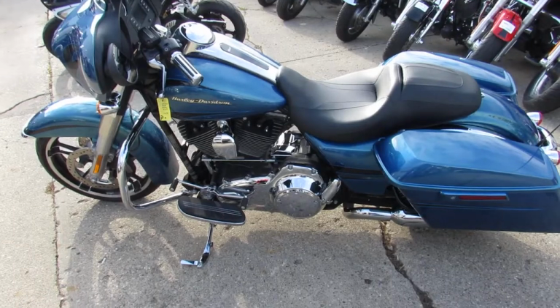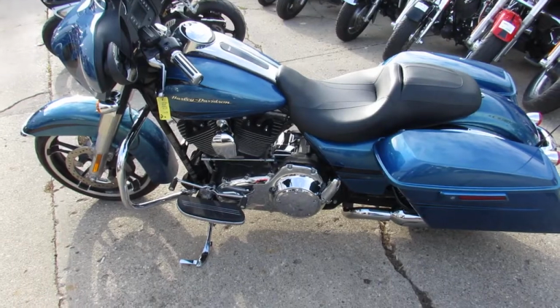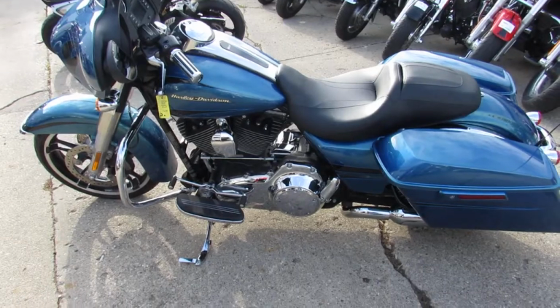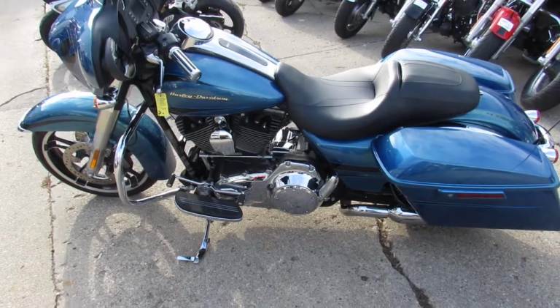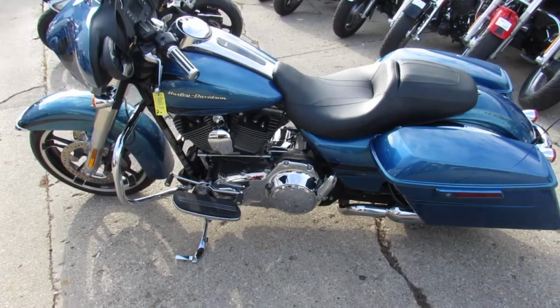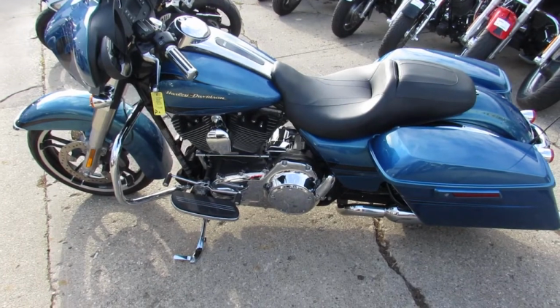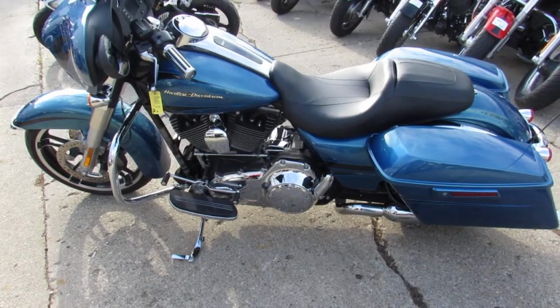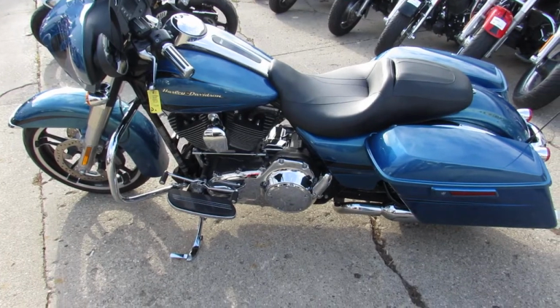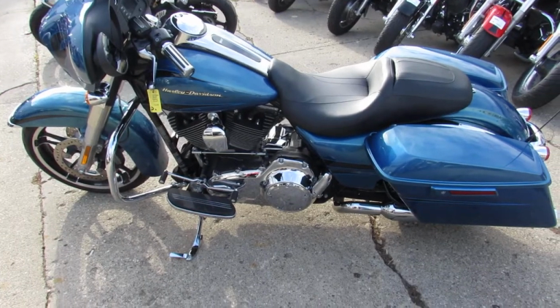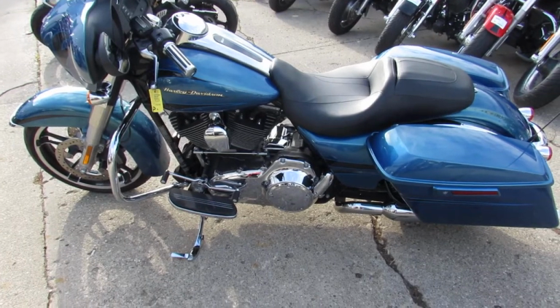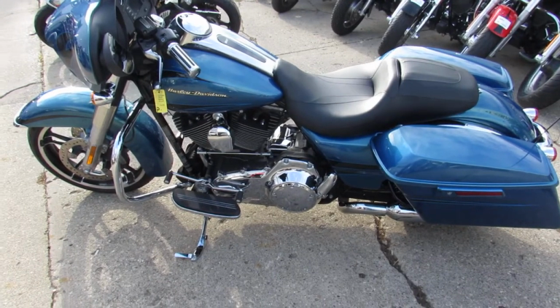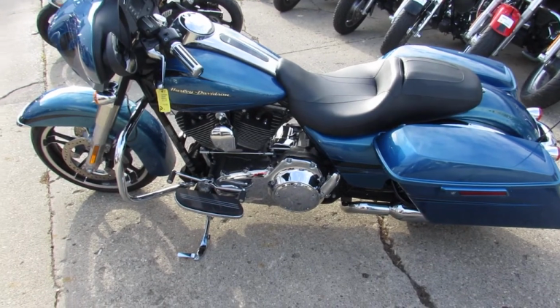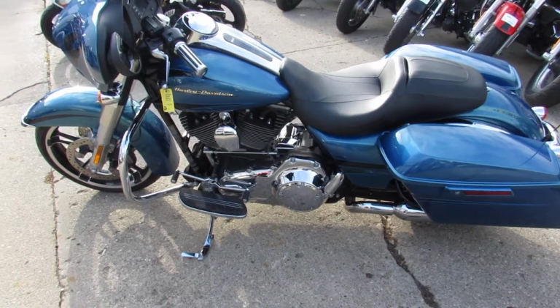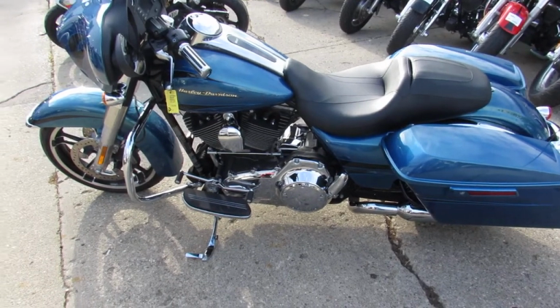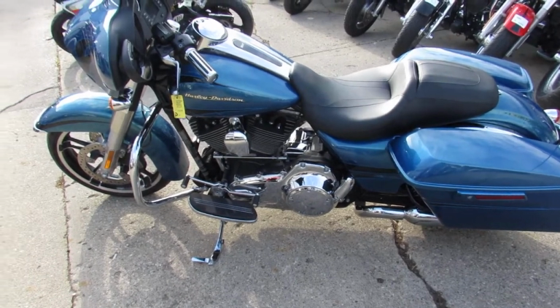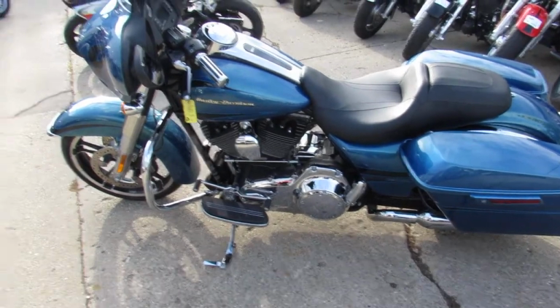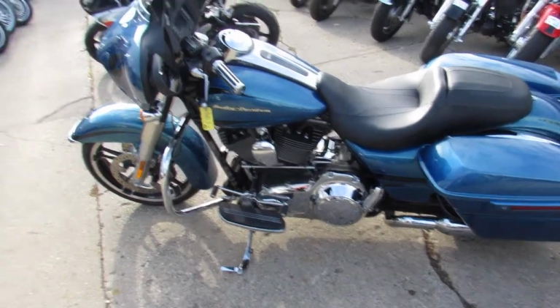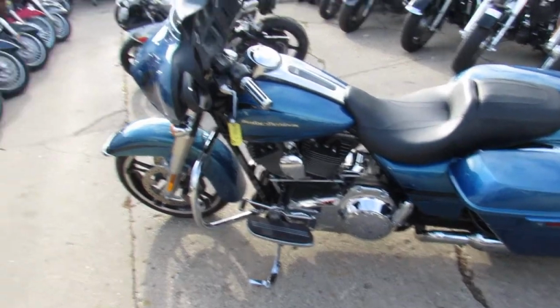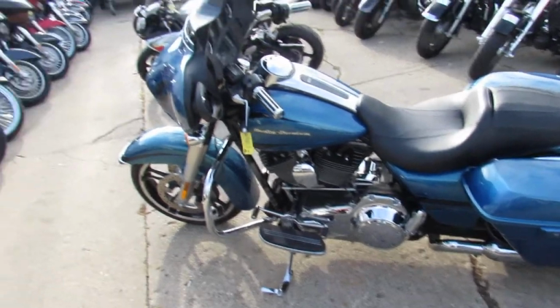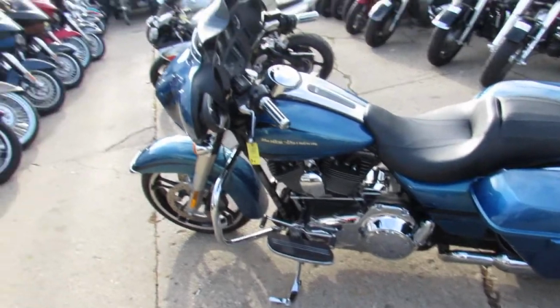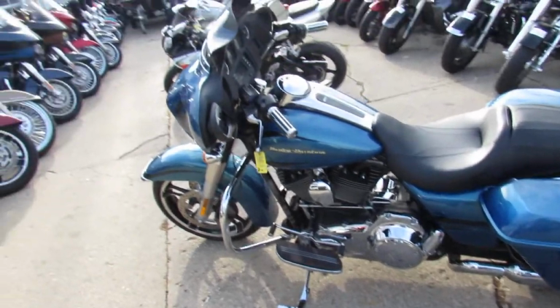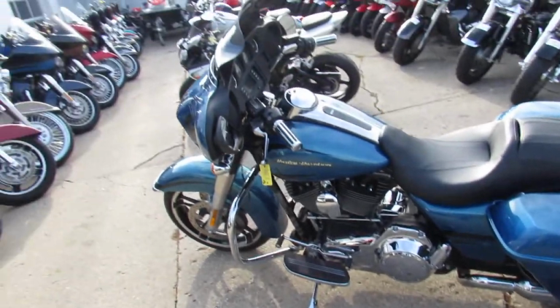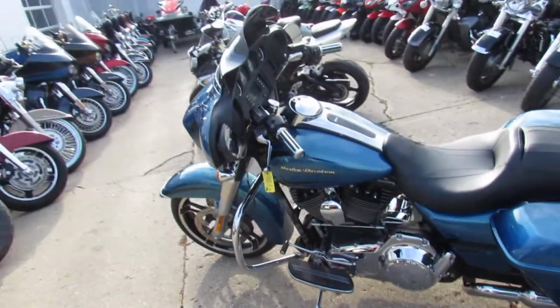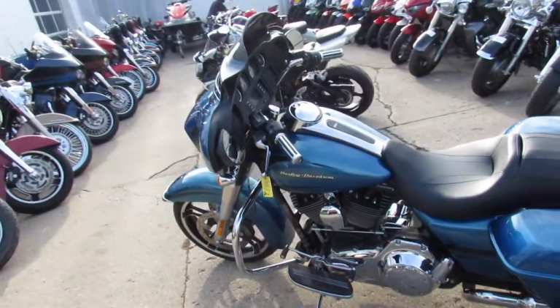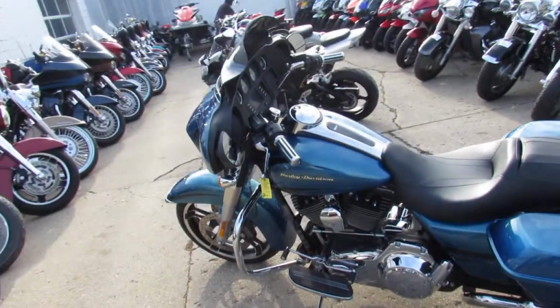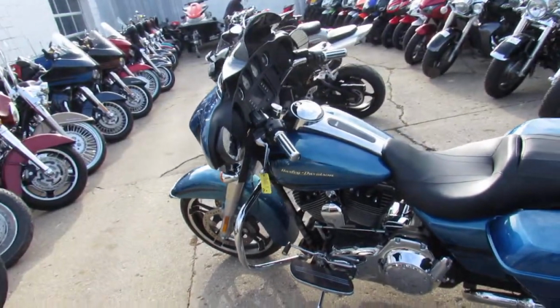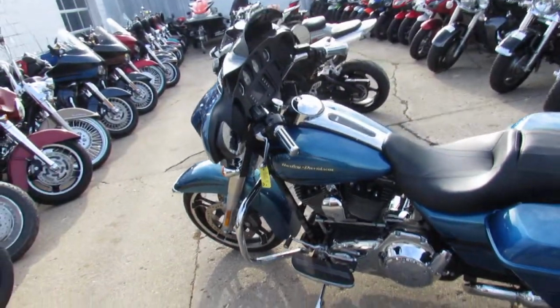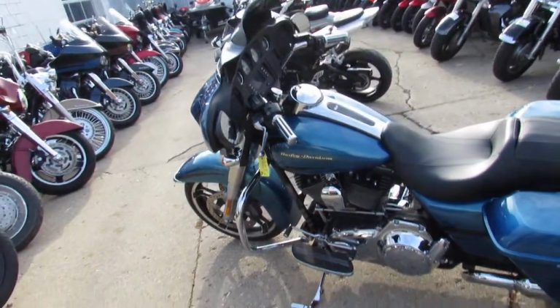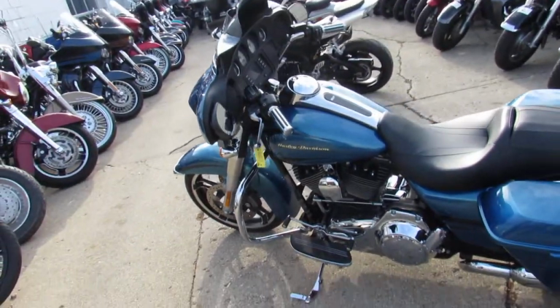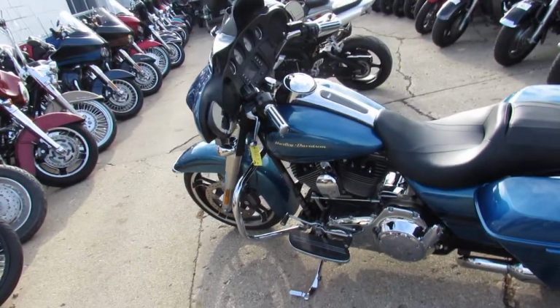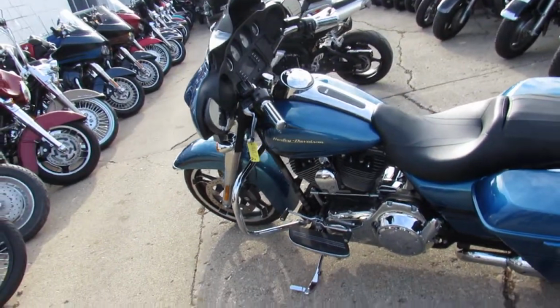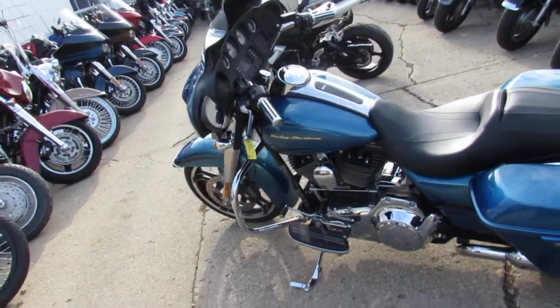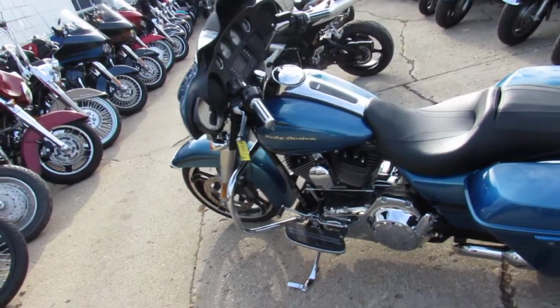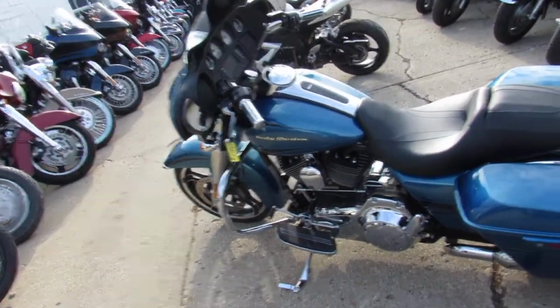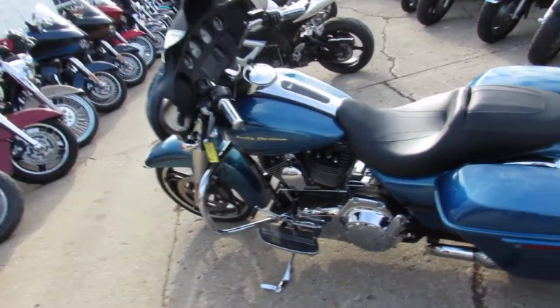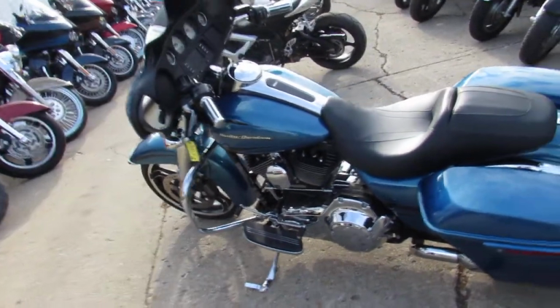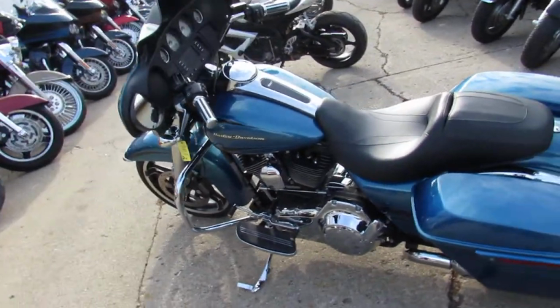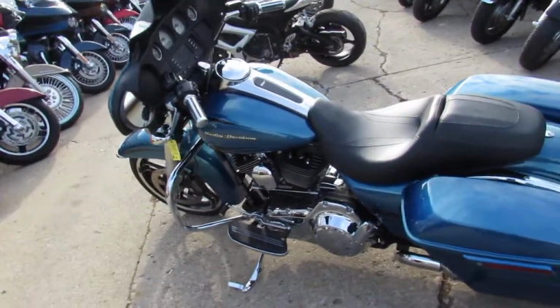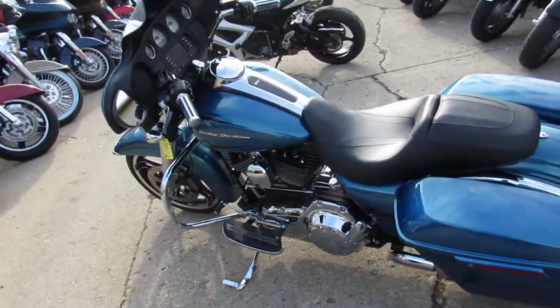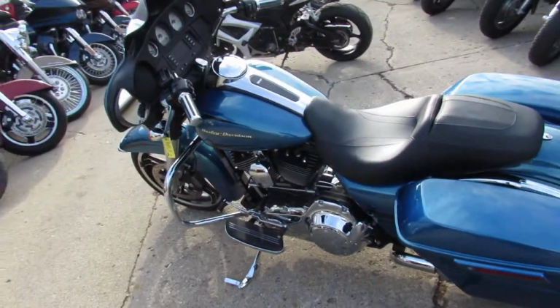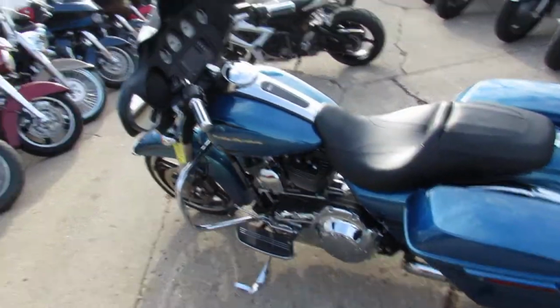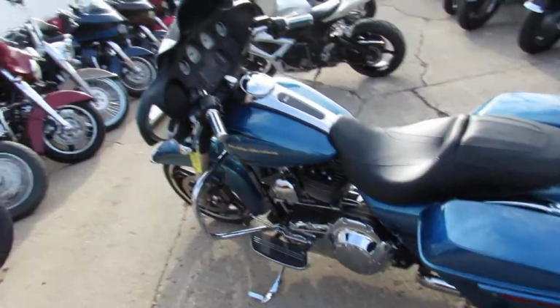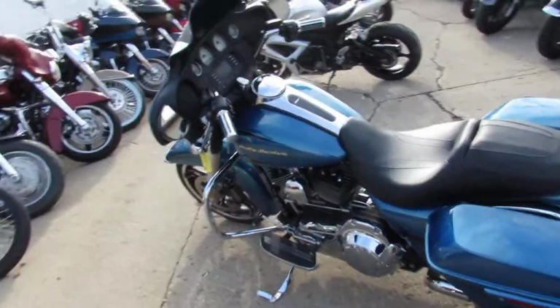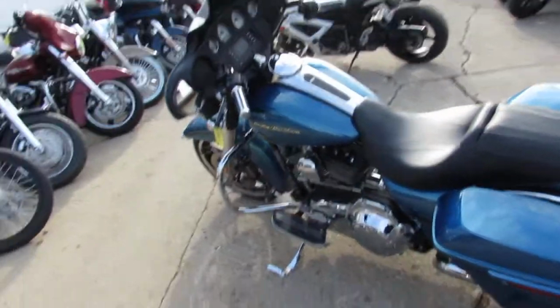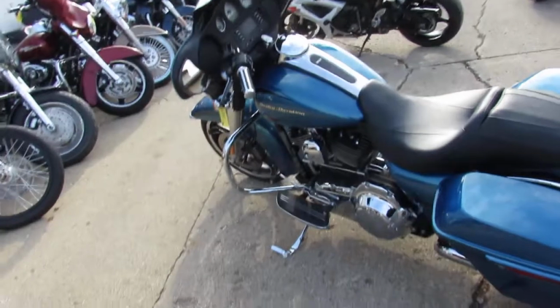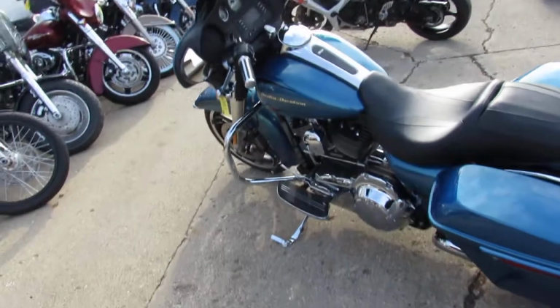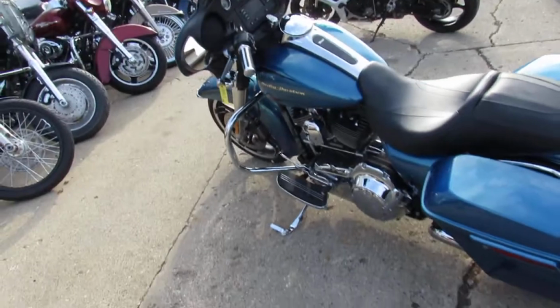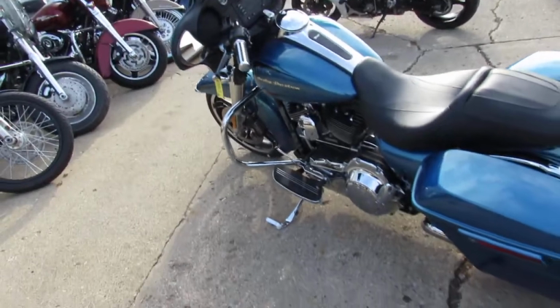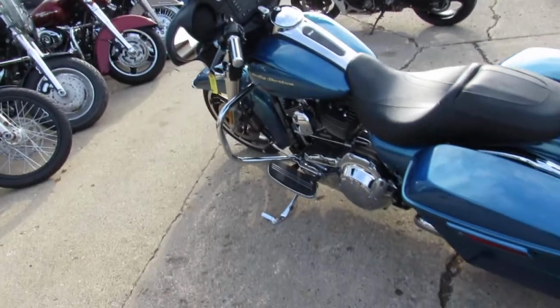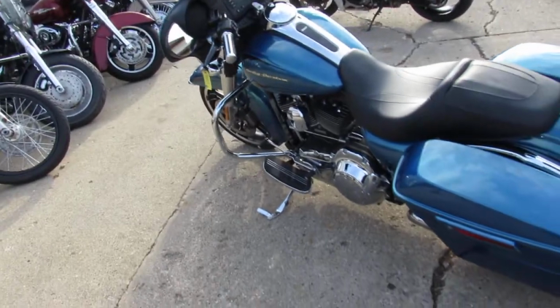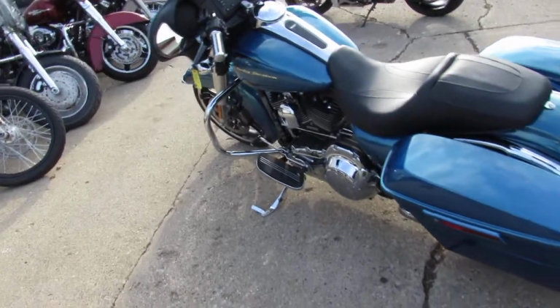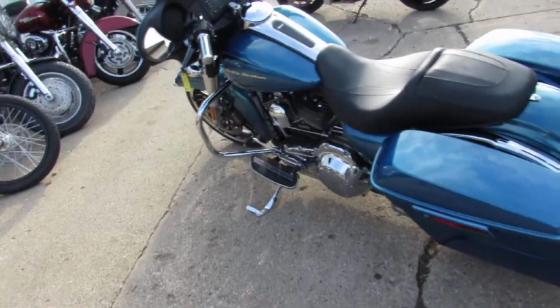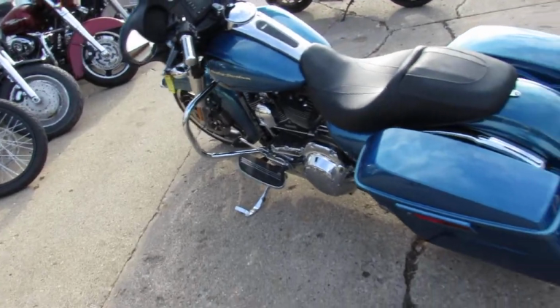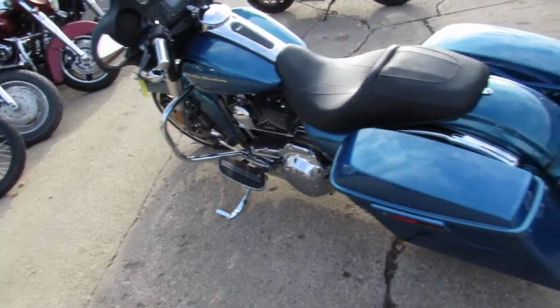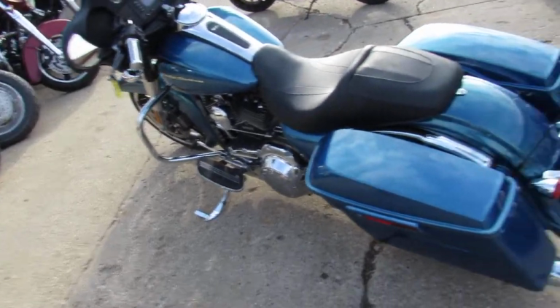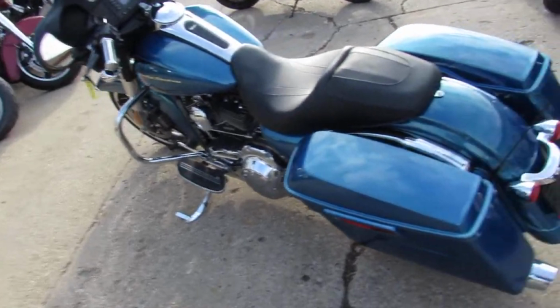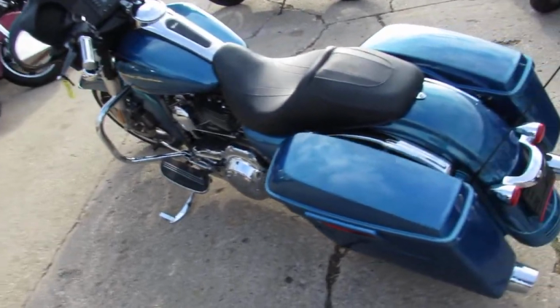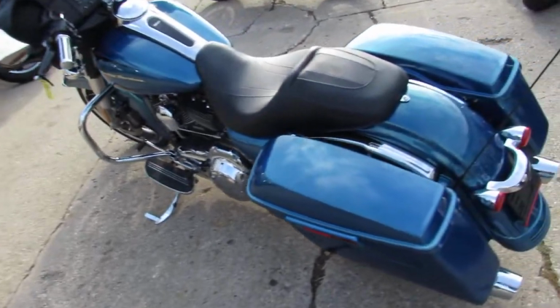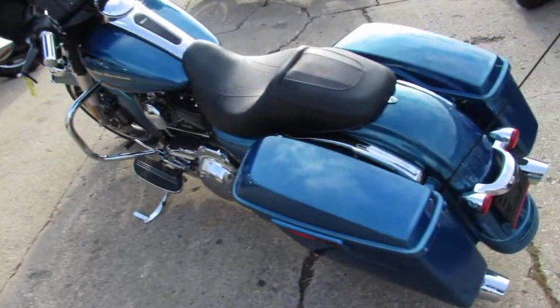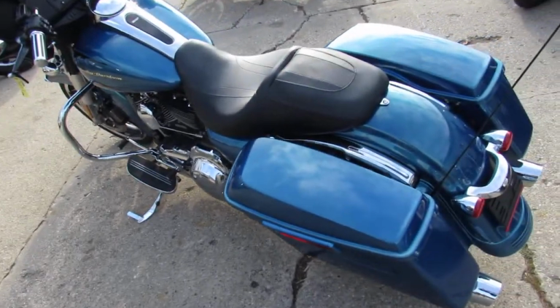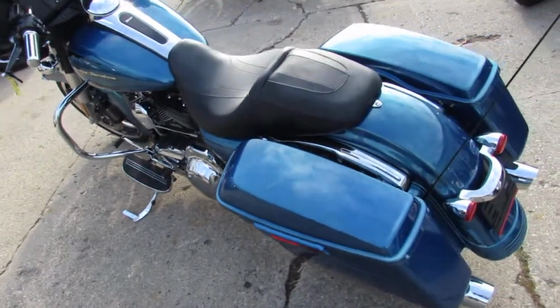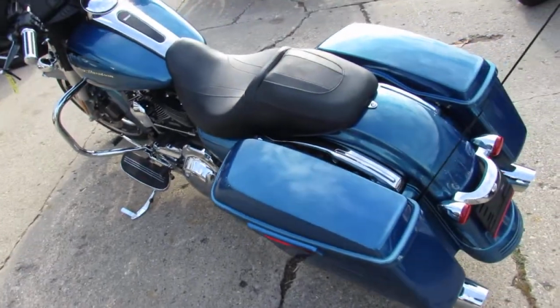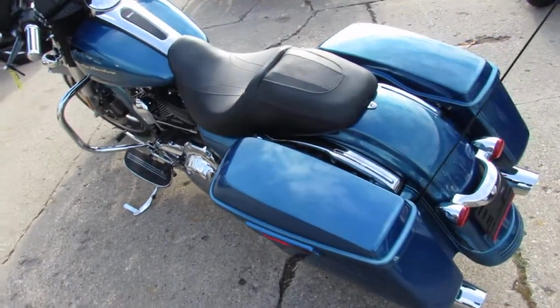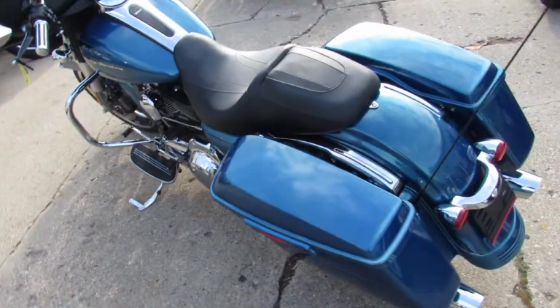Hey guys, it's Andrew and Jimmy here doing some videos on the used Street Glides. We have over 75 used Street Glides in the showroom for sale.